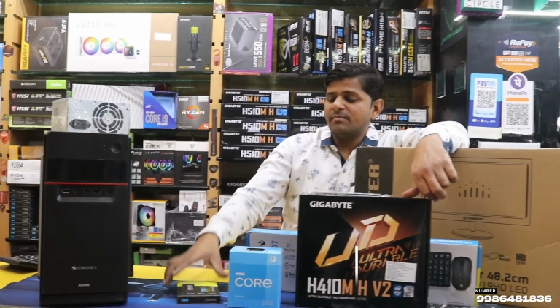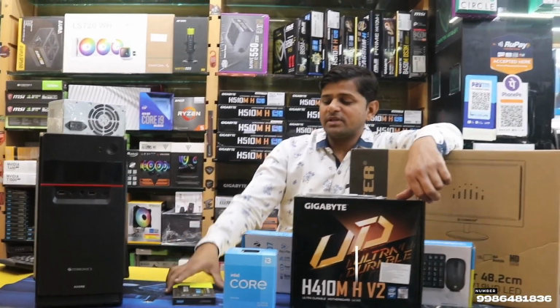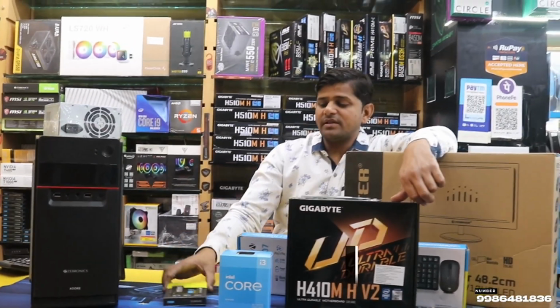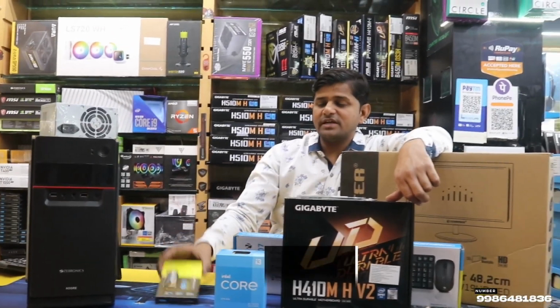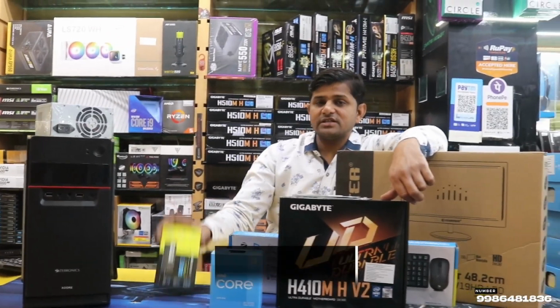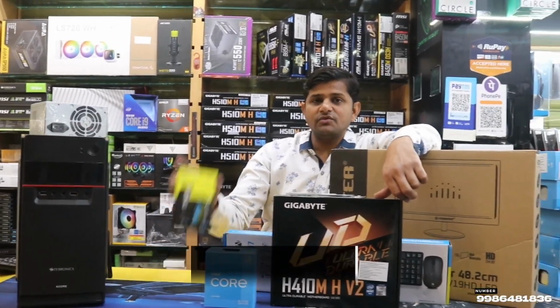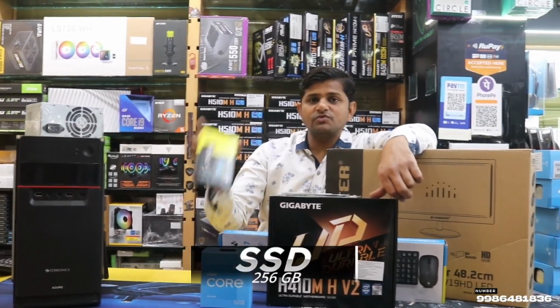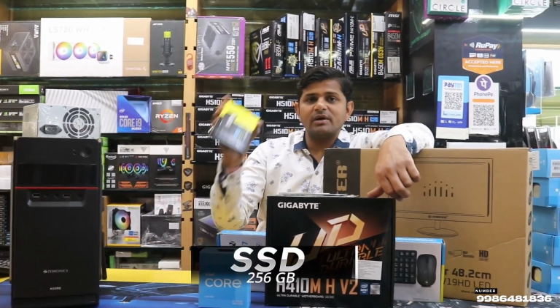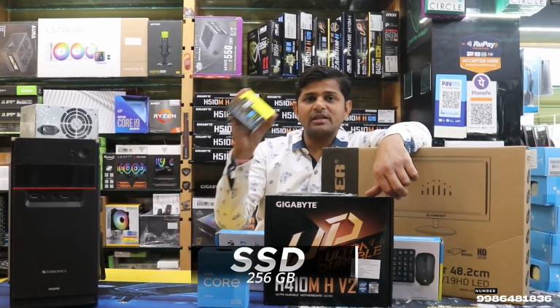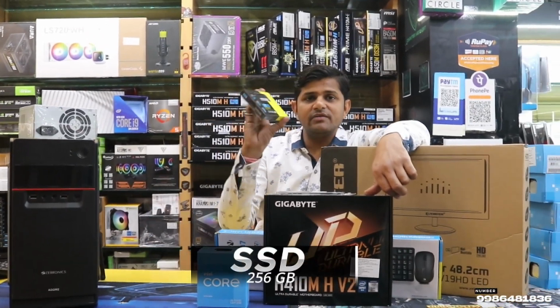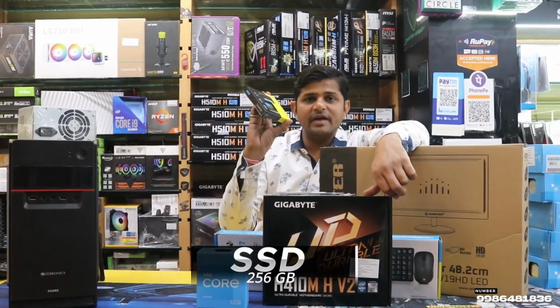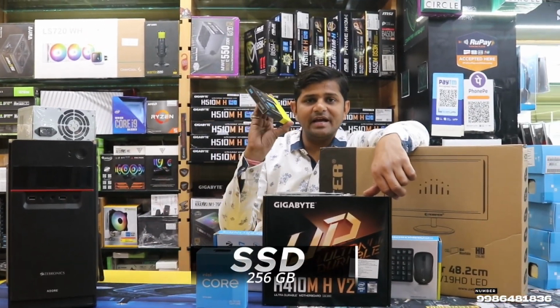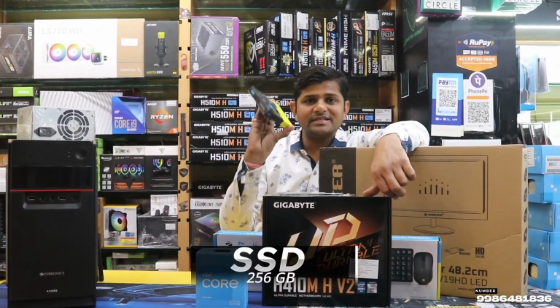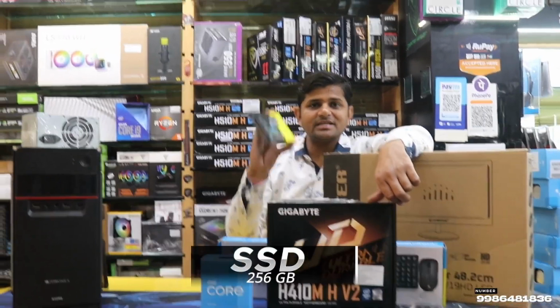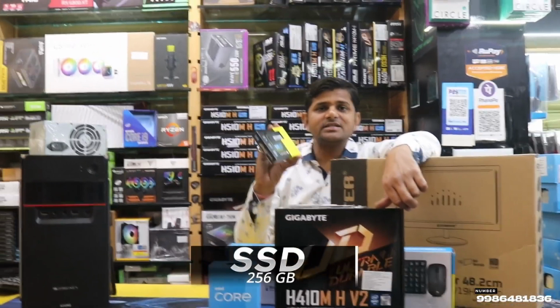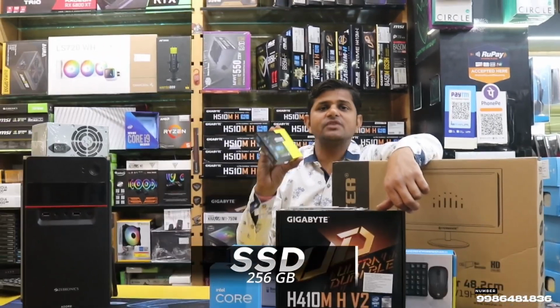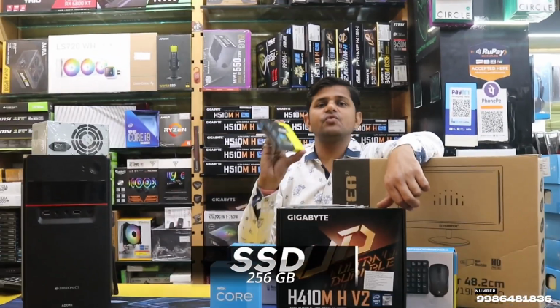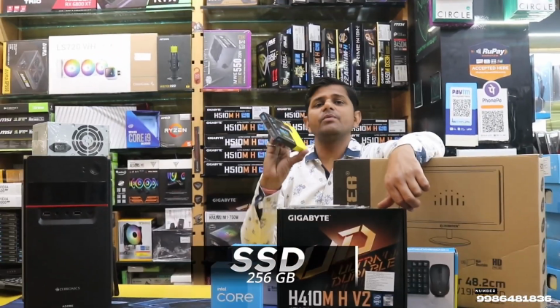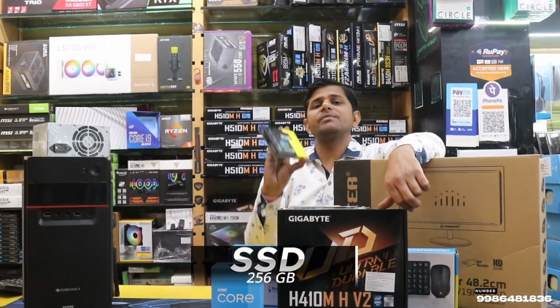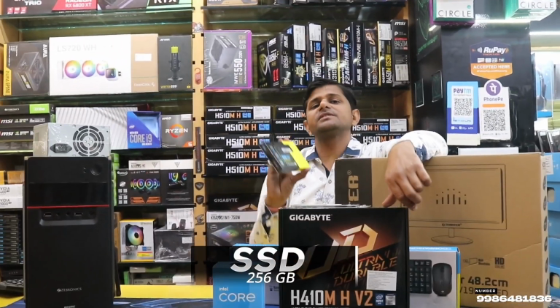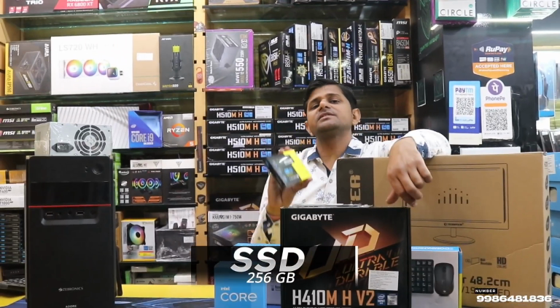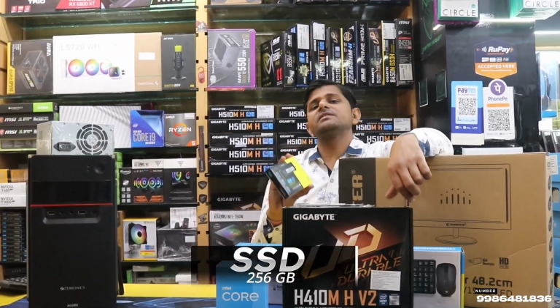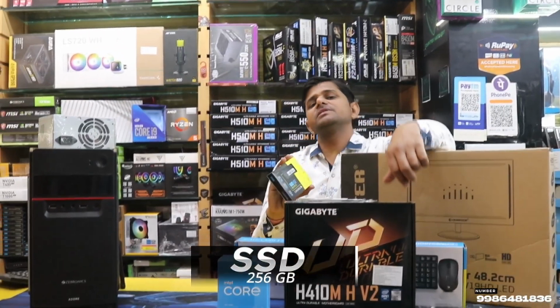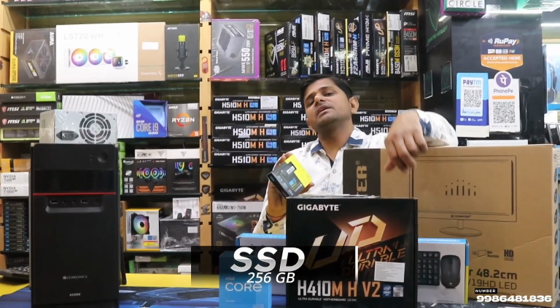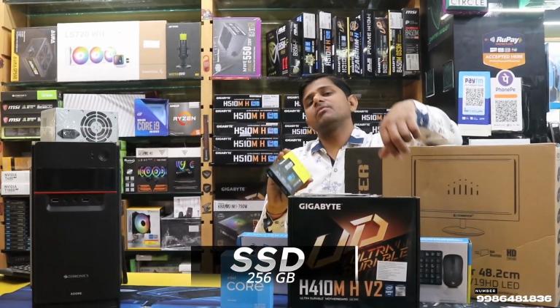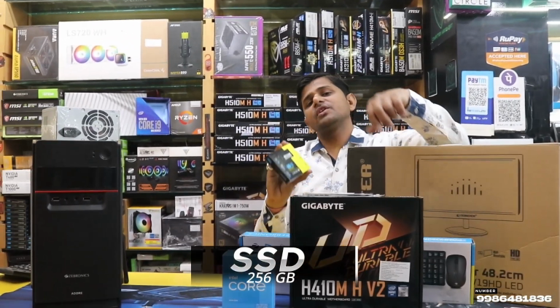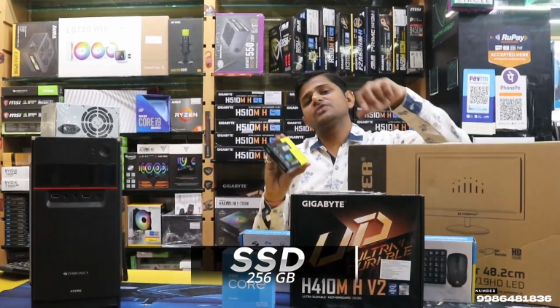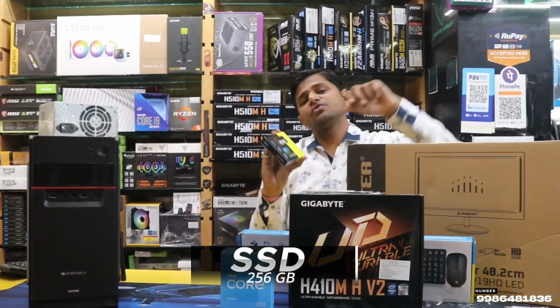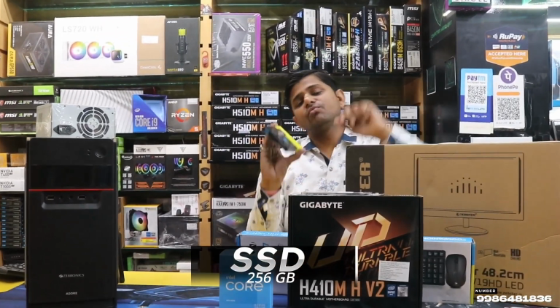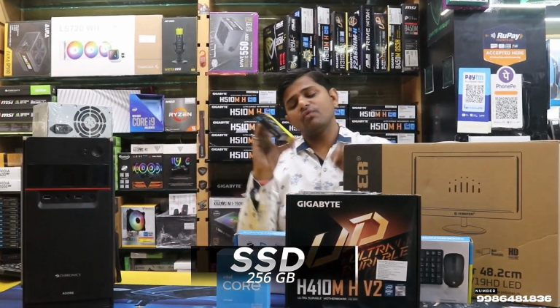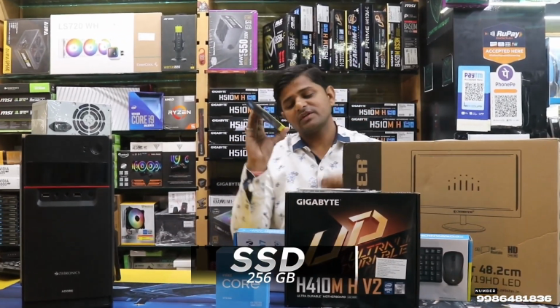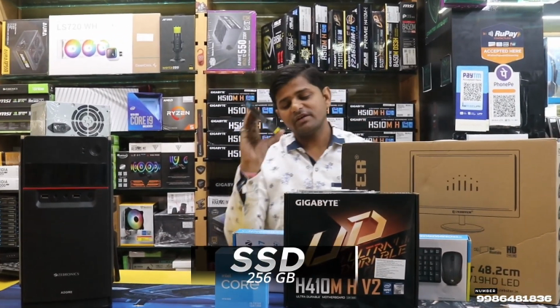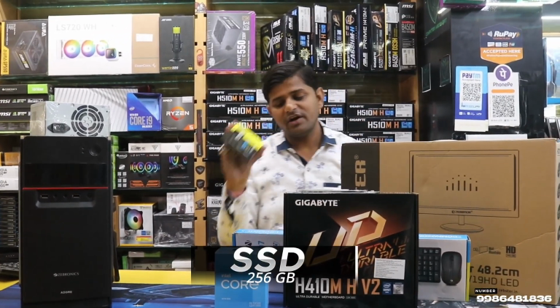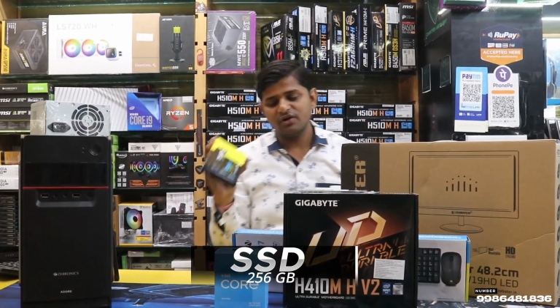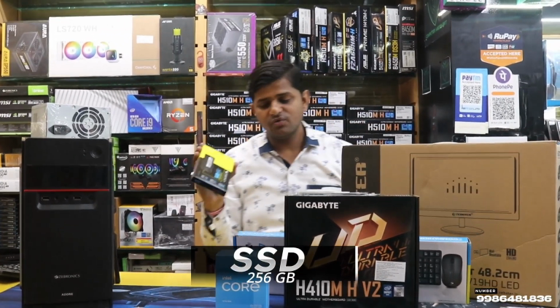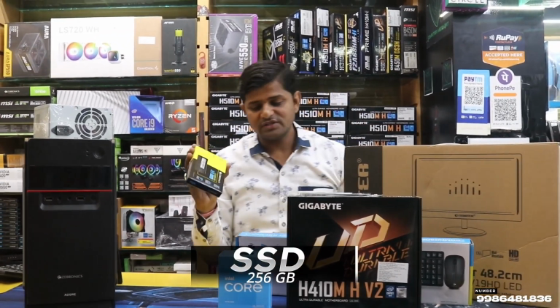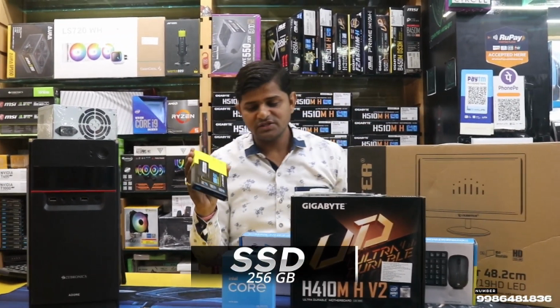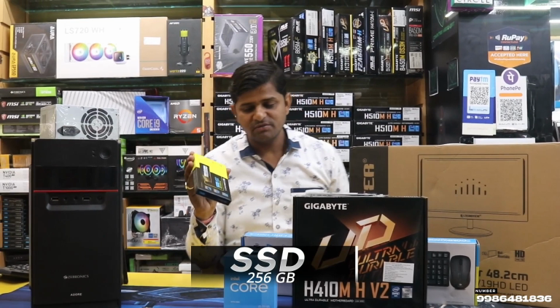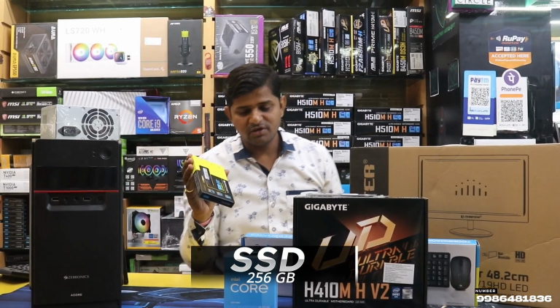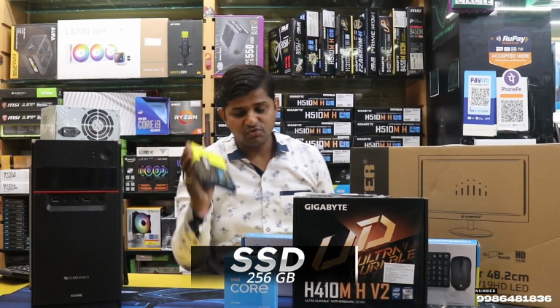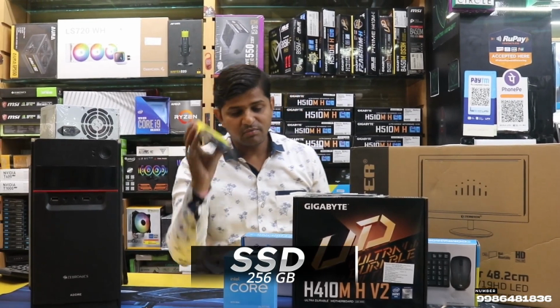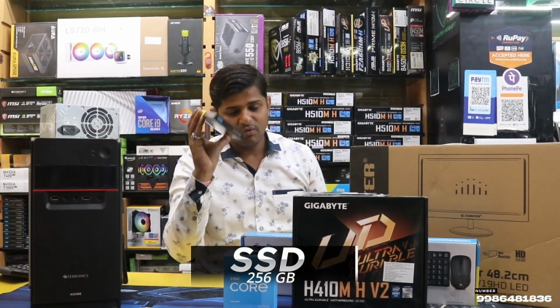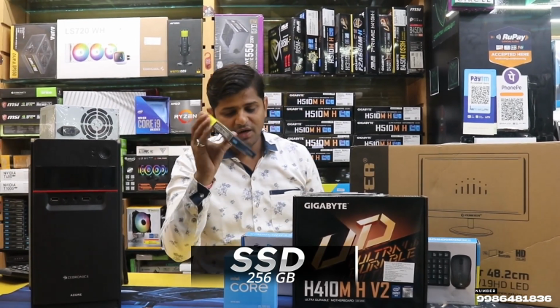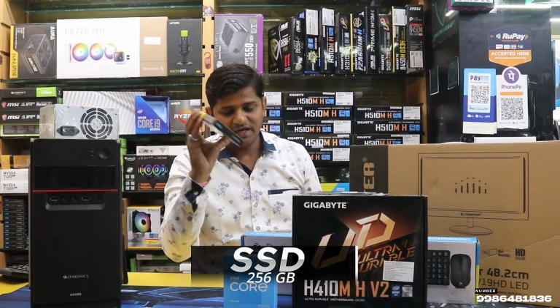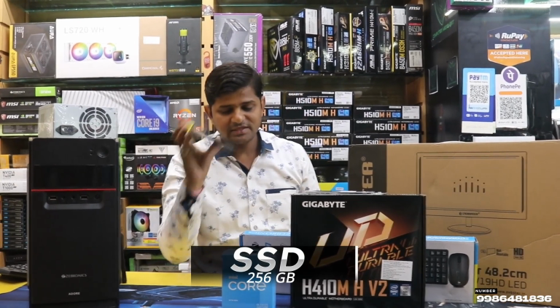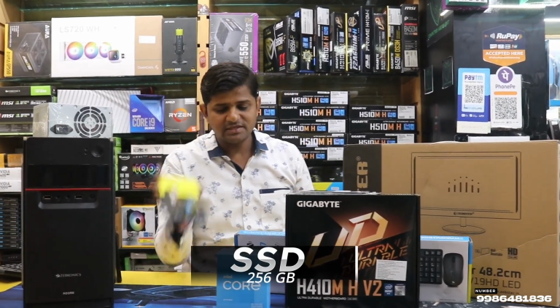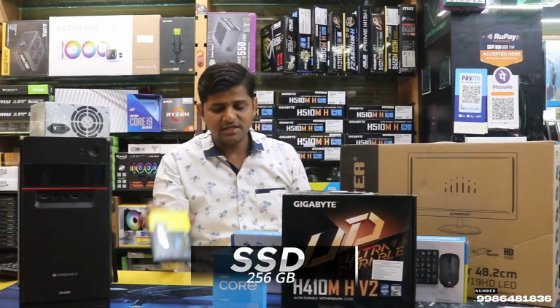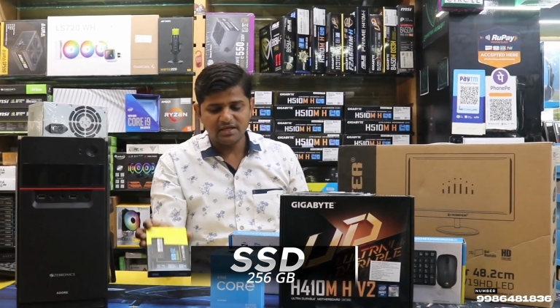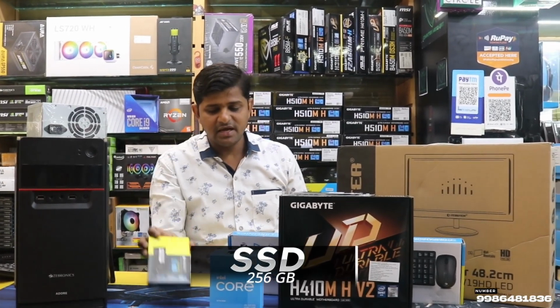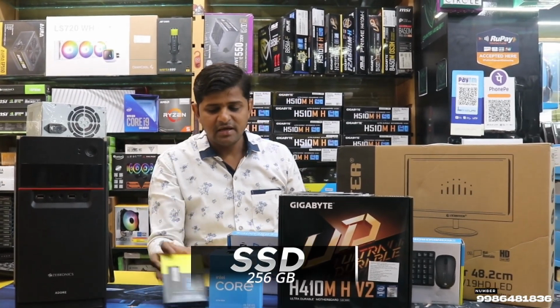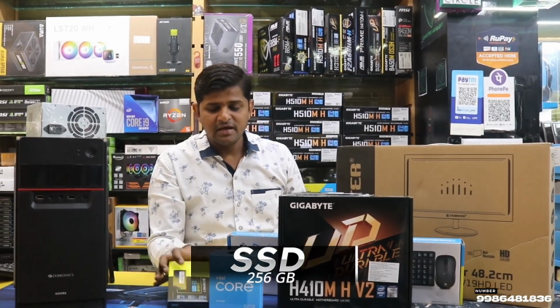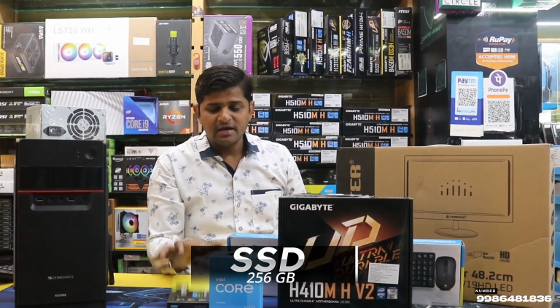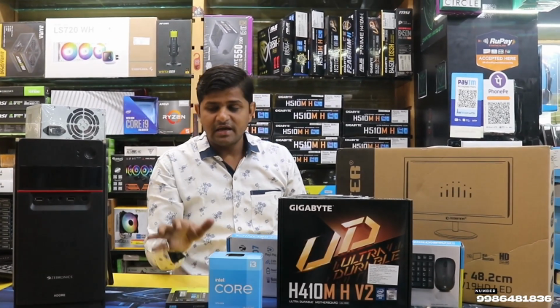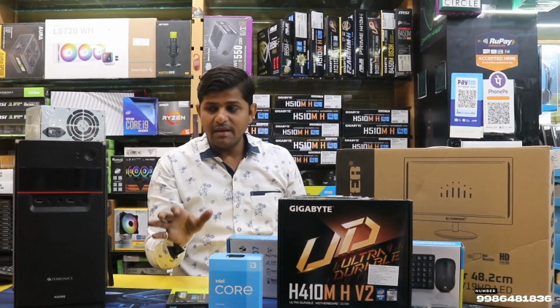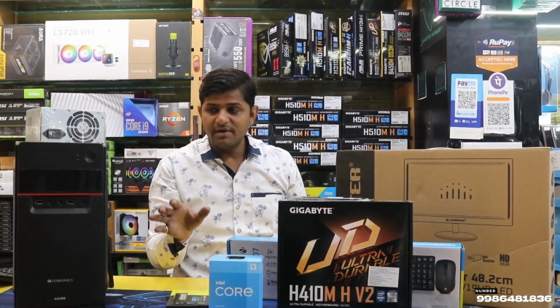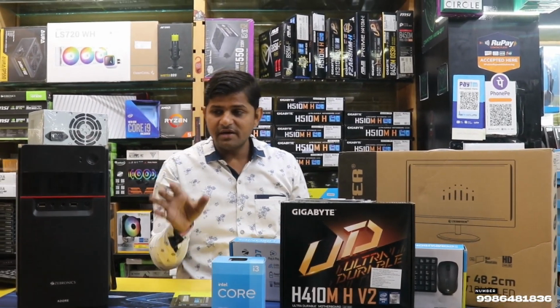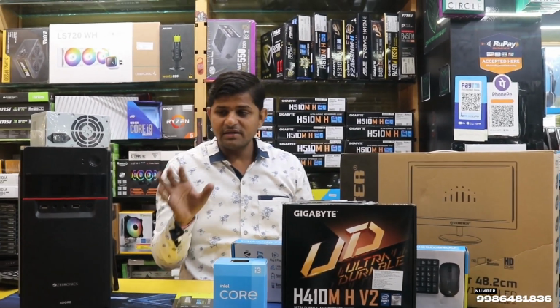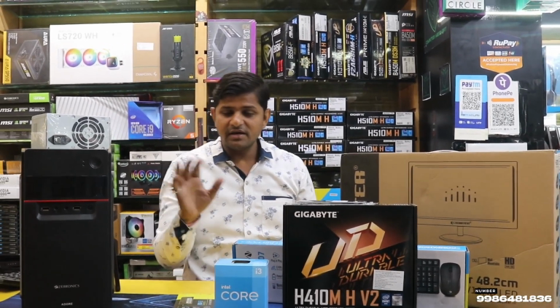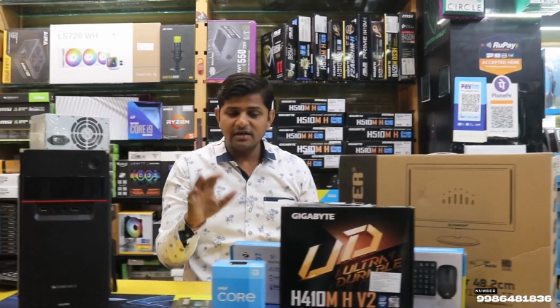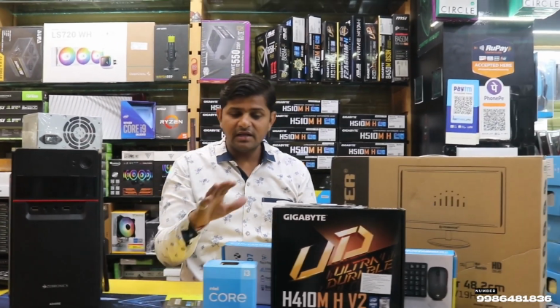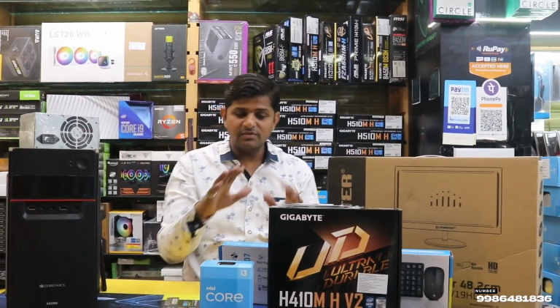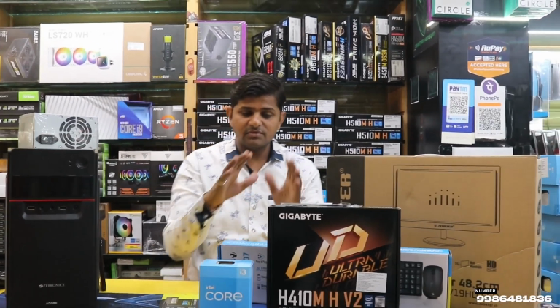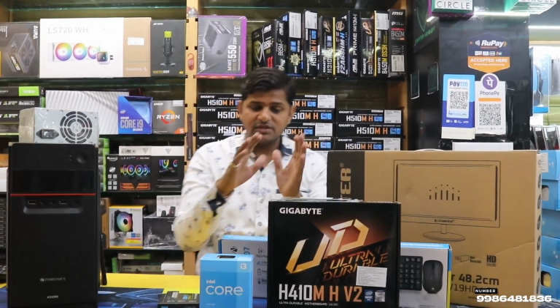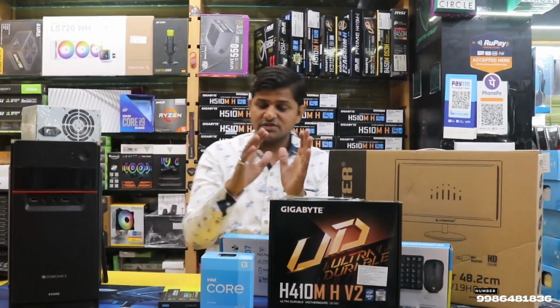Next, we use SSD 256GB for gaming, with USB connectivity.